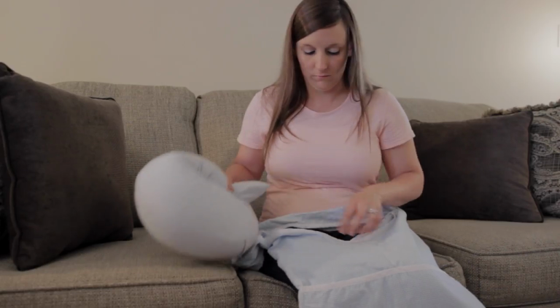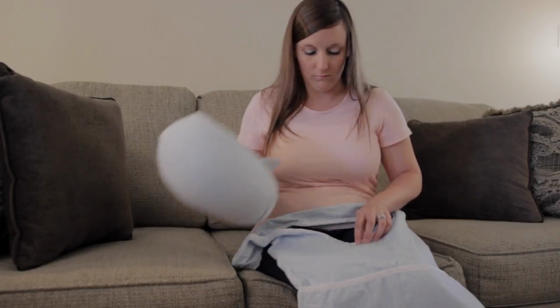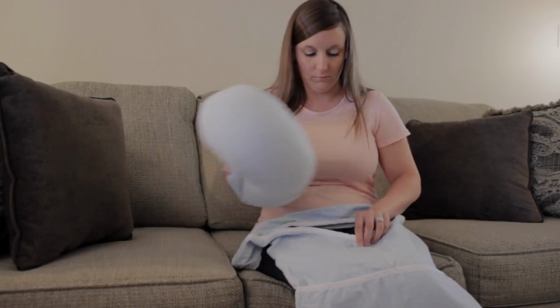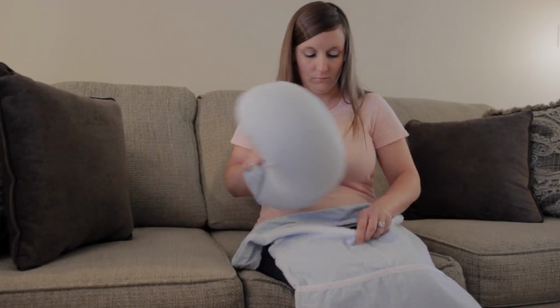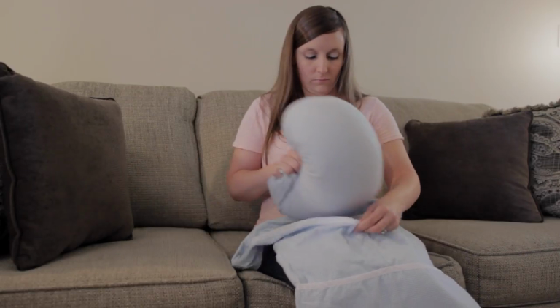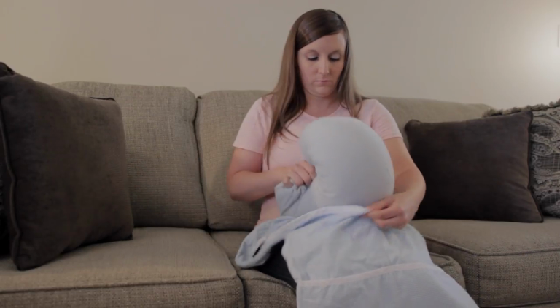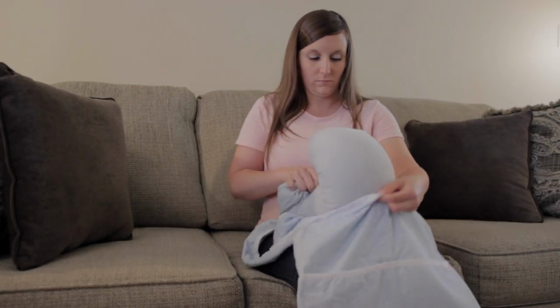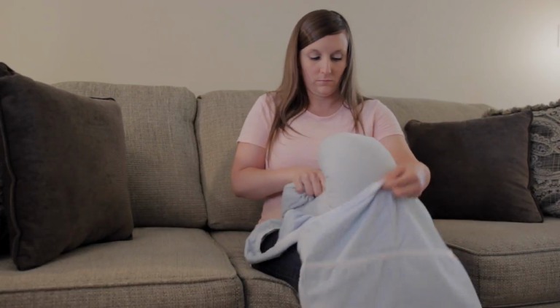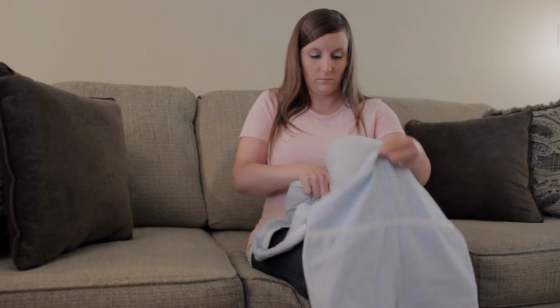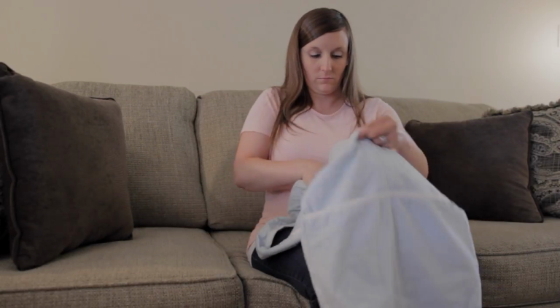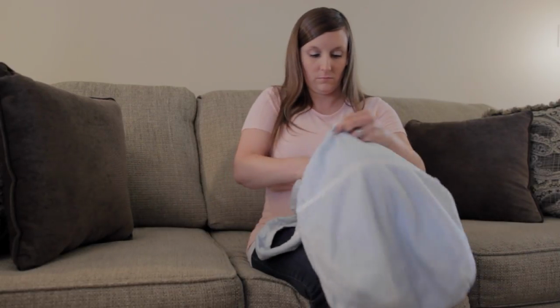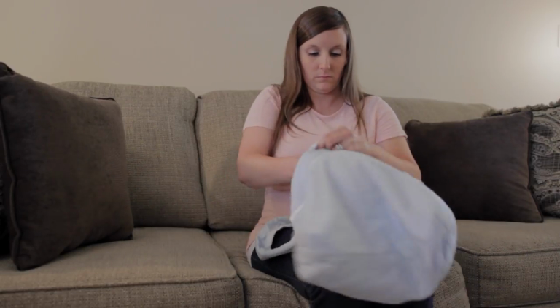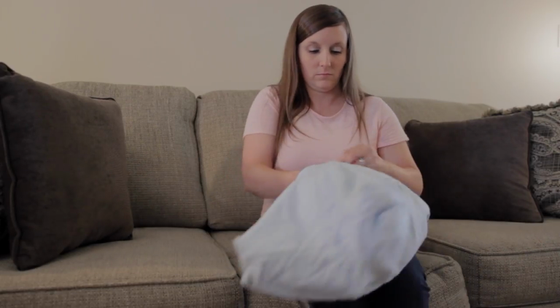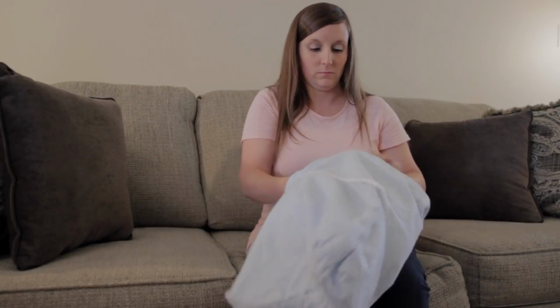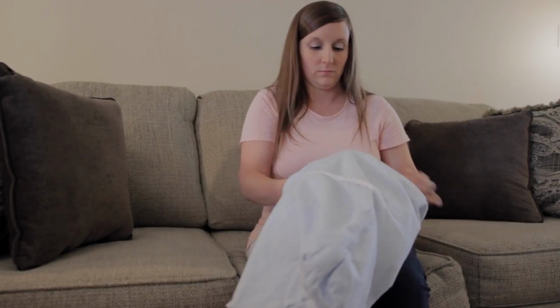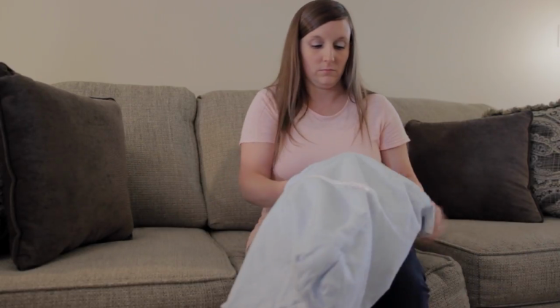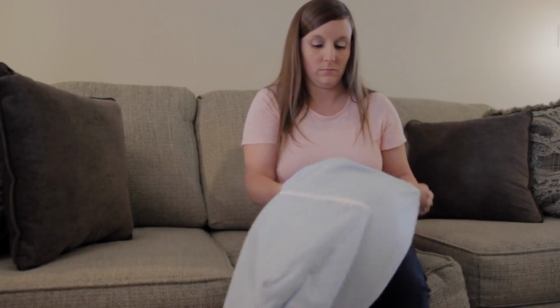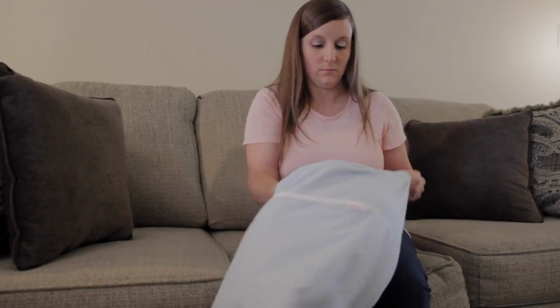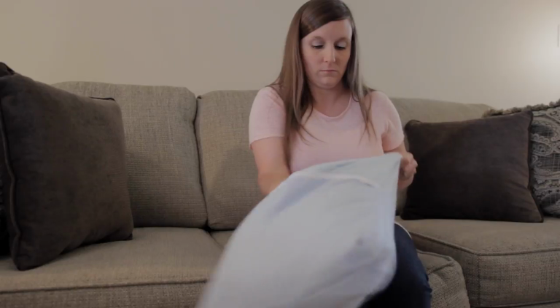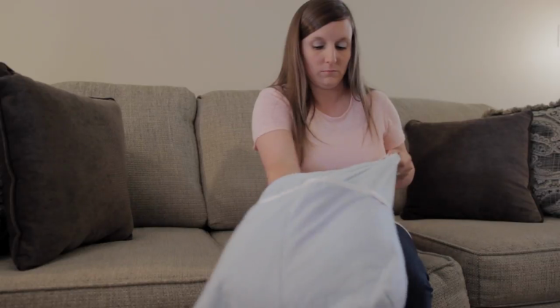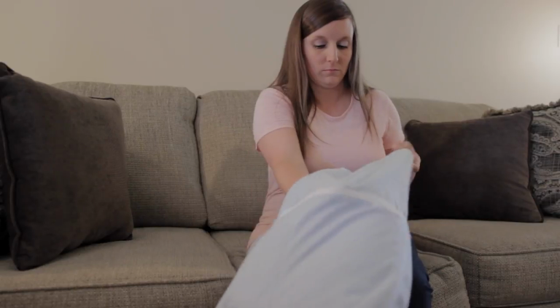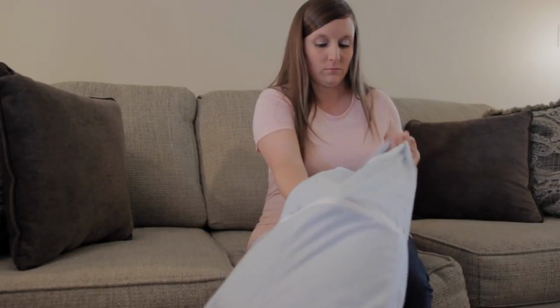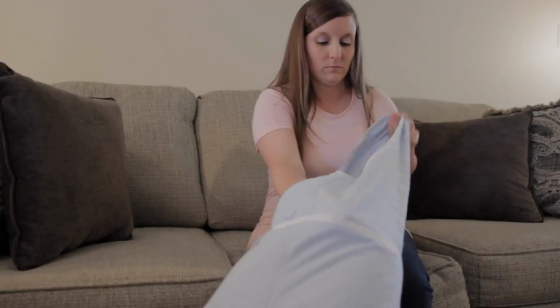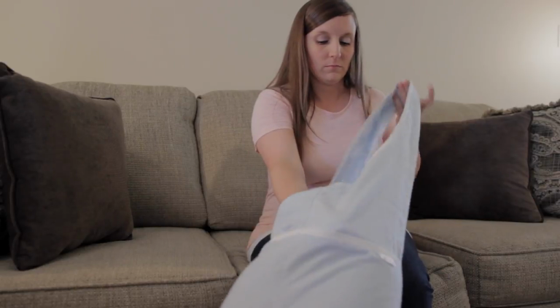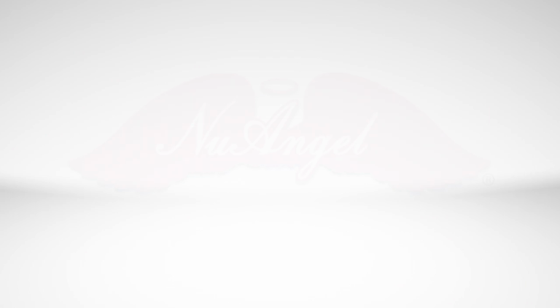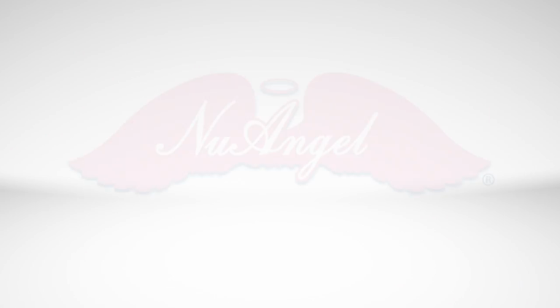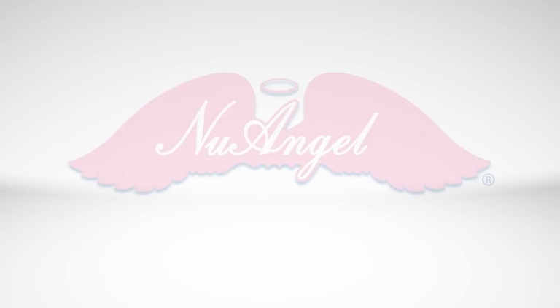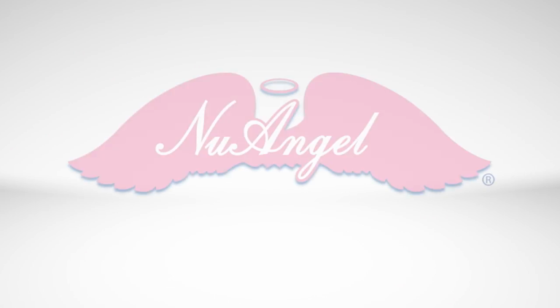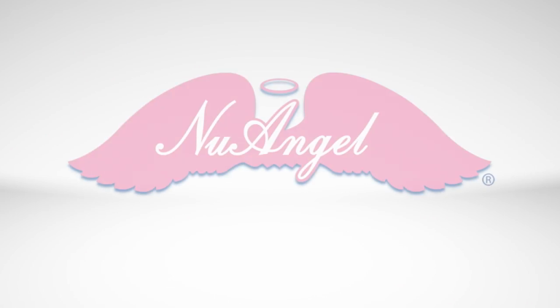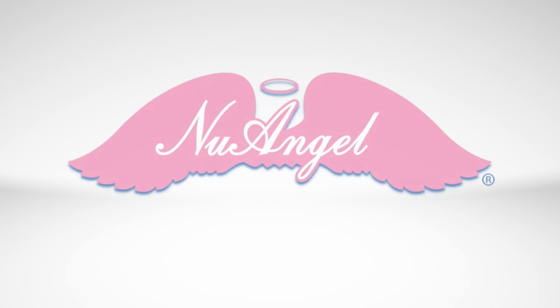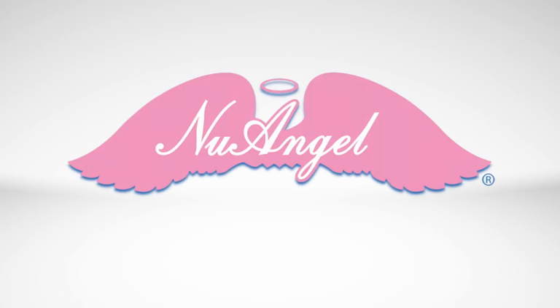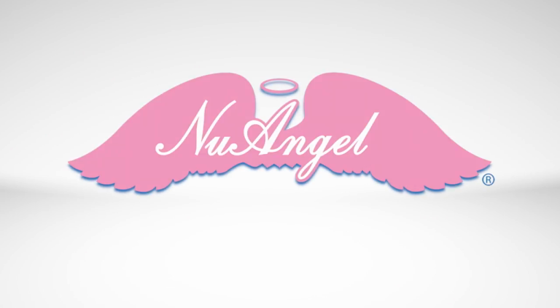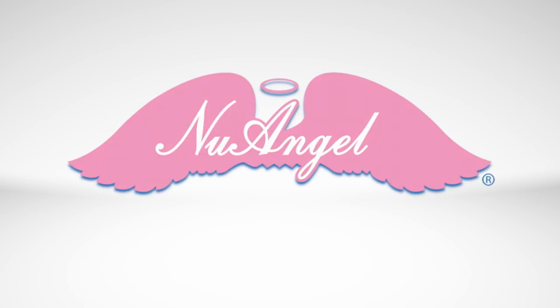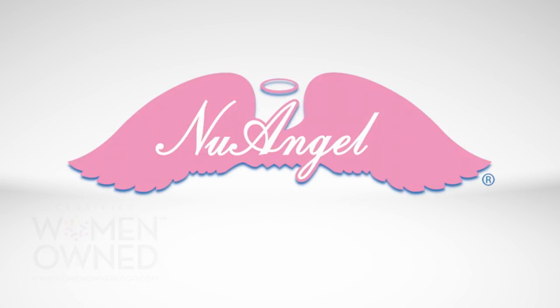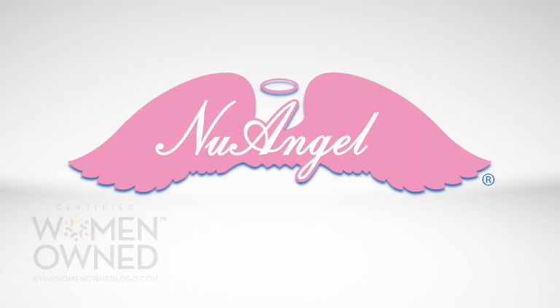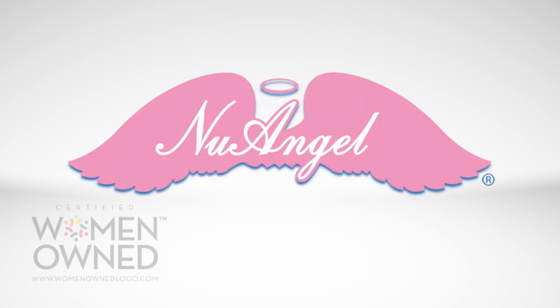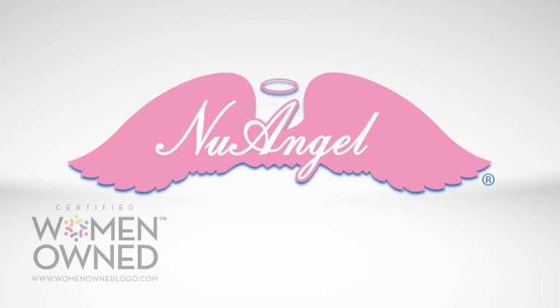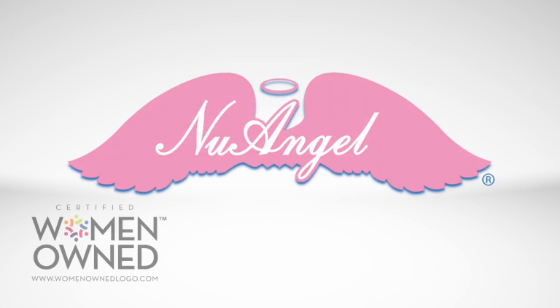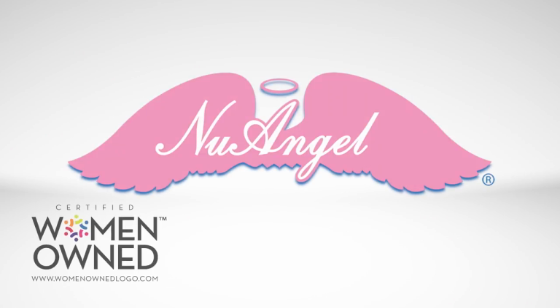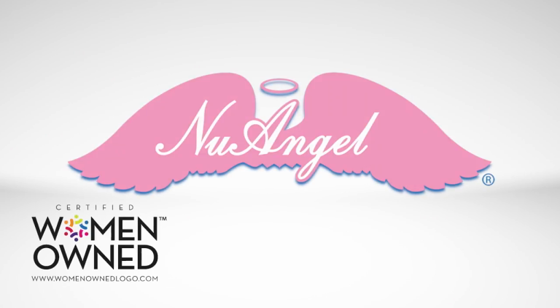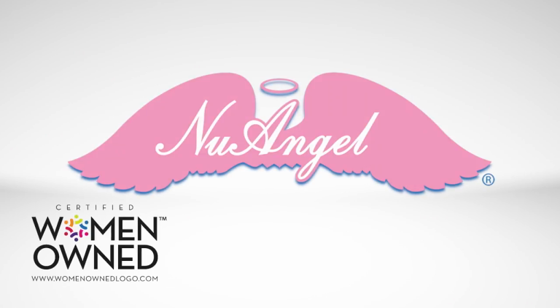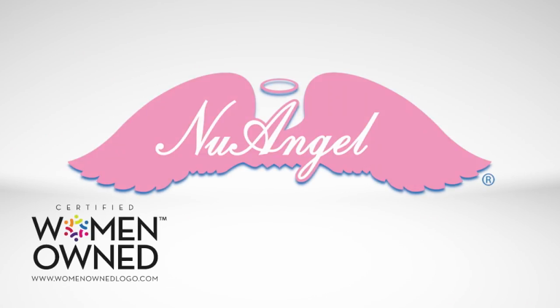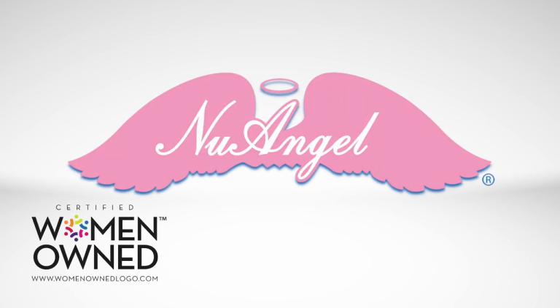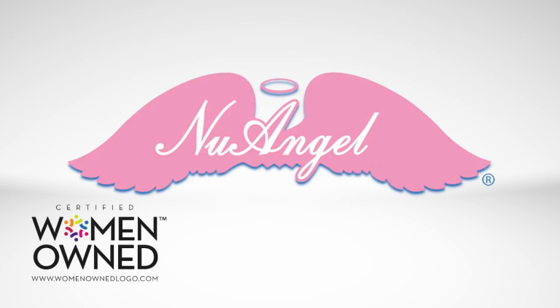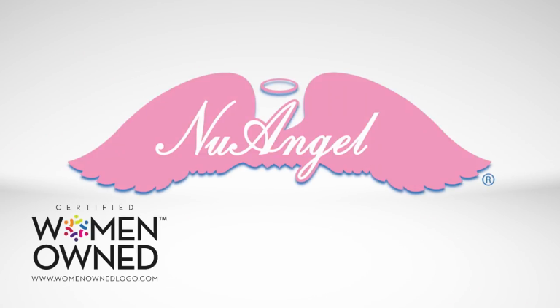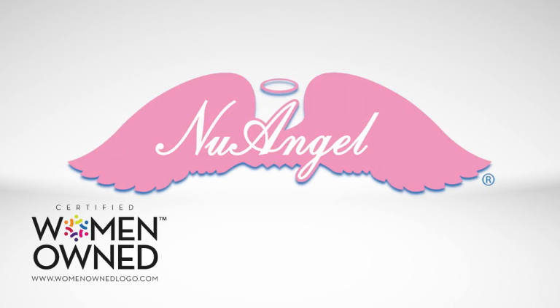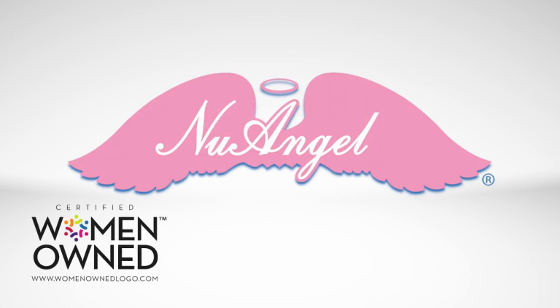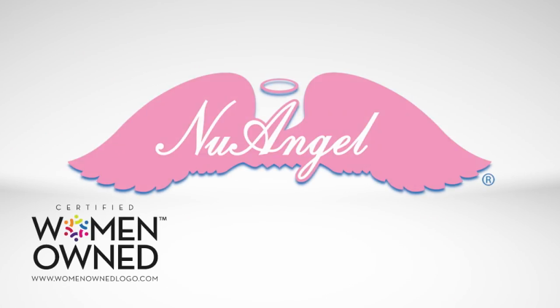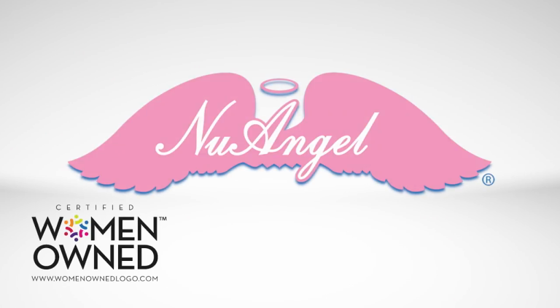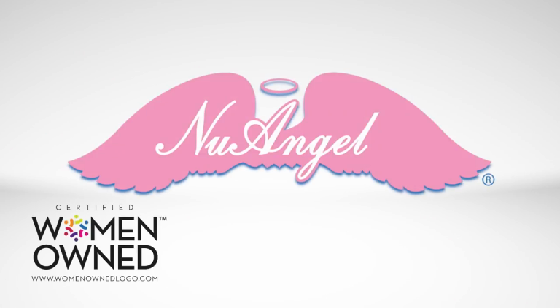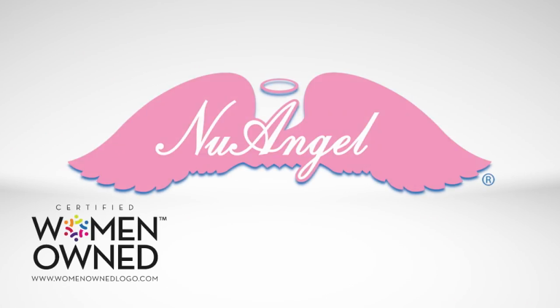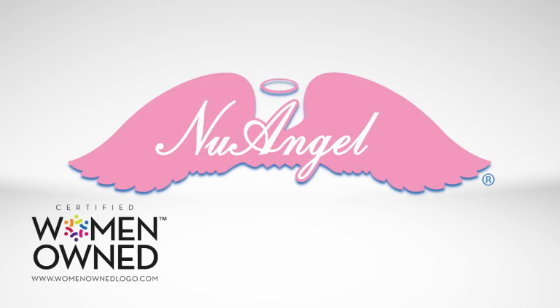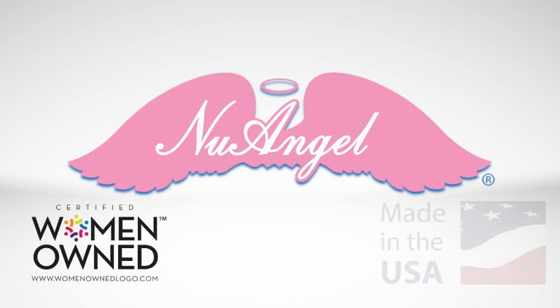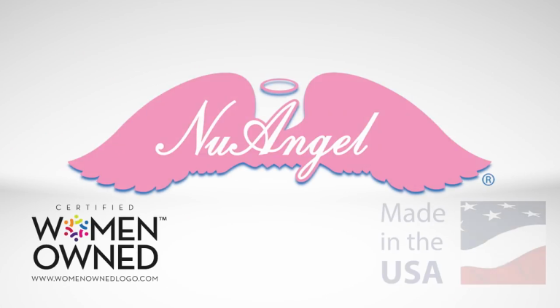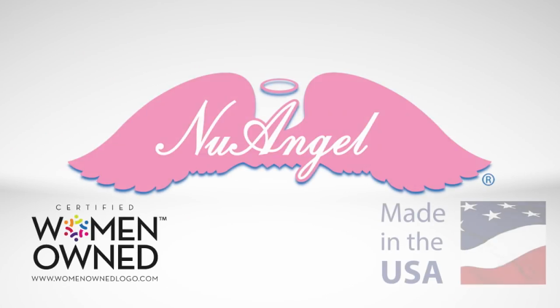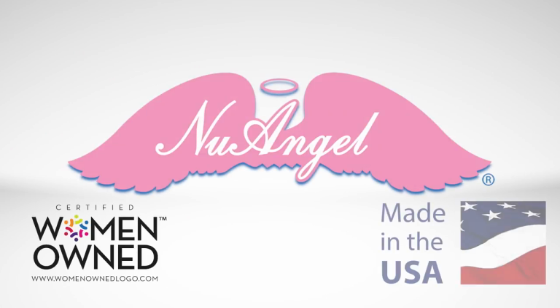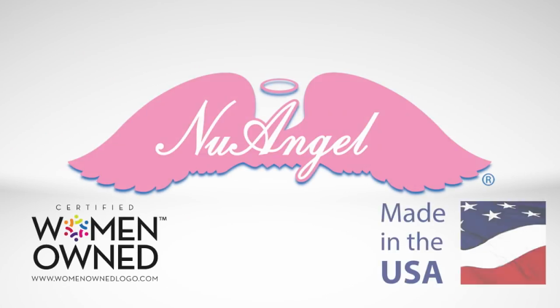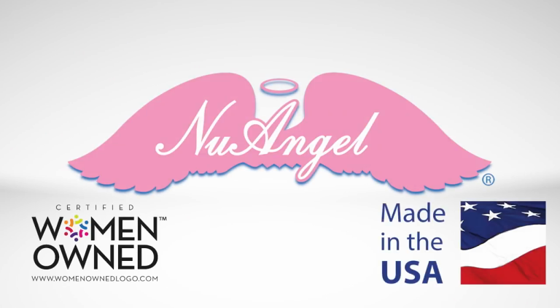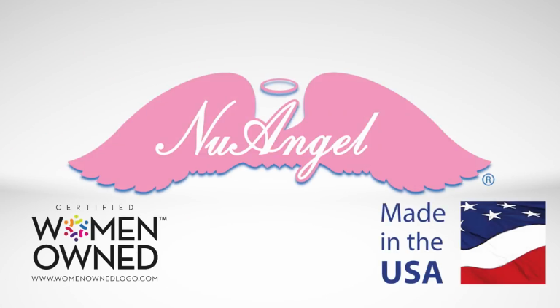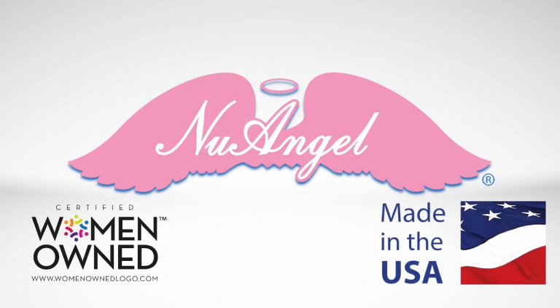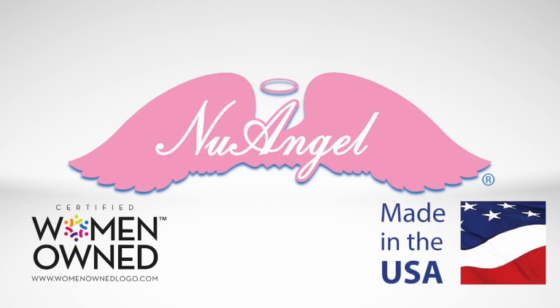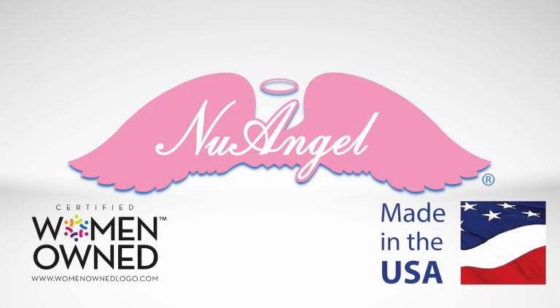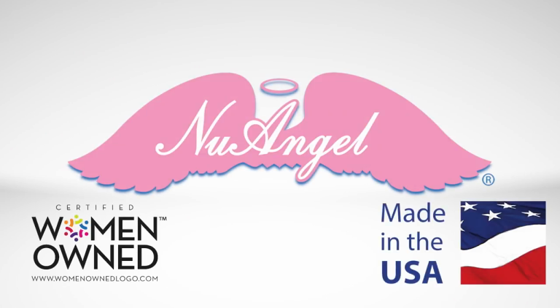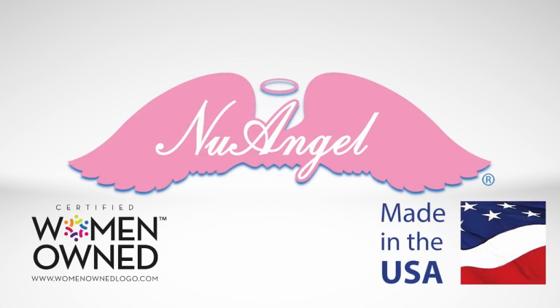And it is lightweight and portable. New Angel, a certified woman-owned business made in the USA.